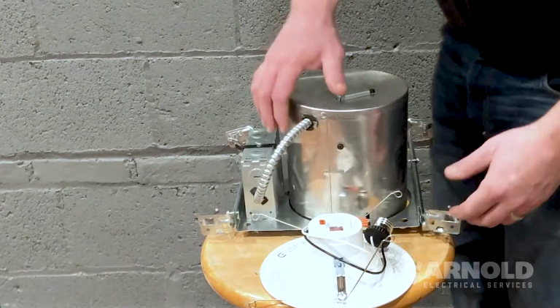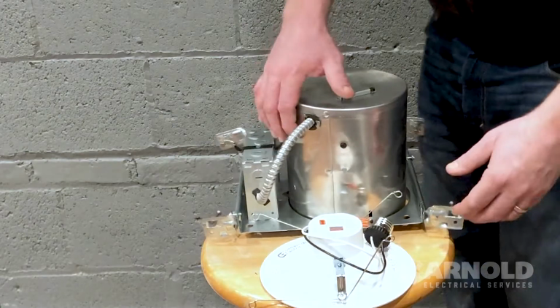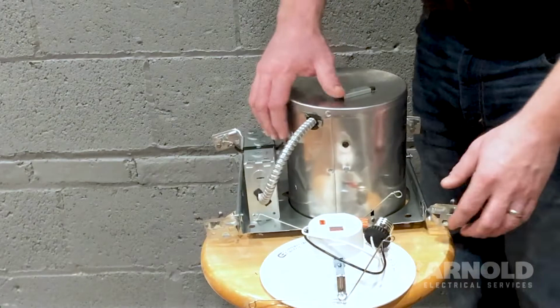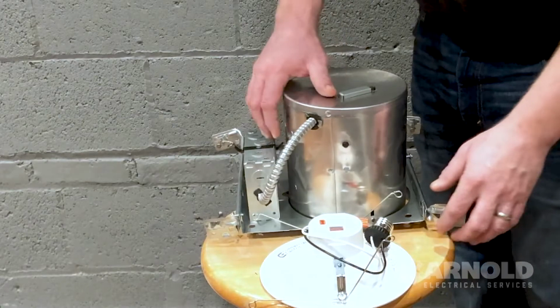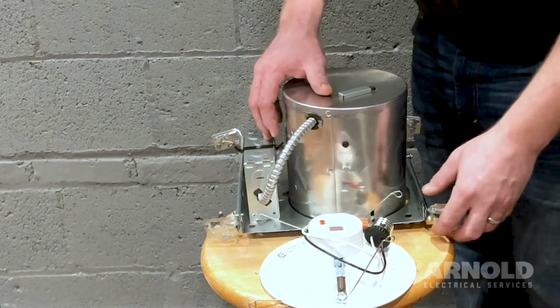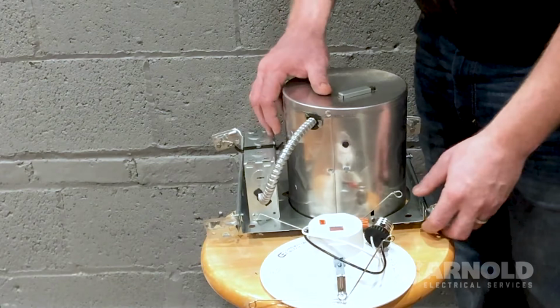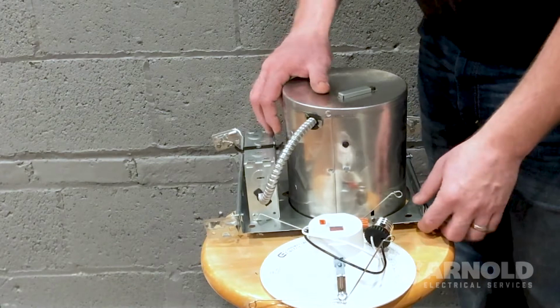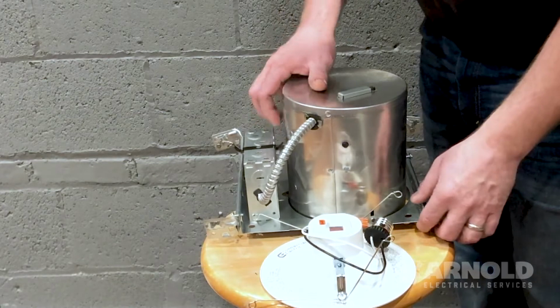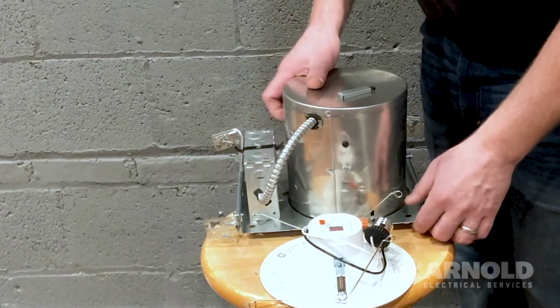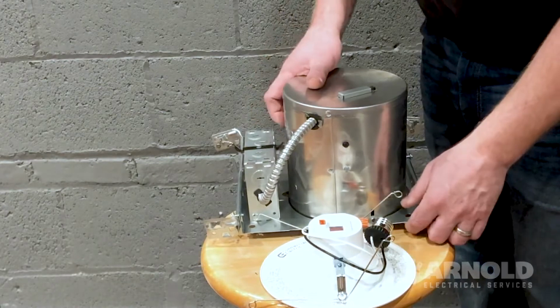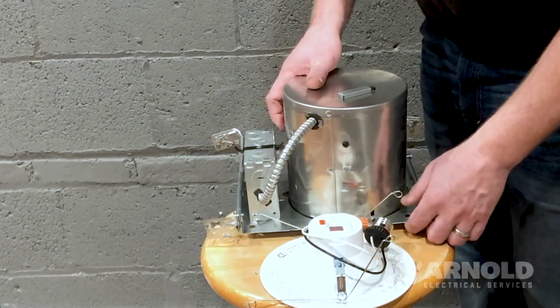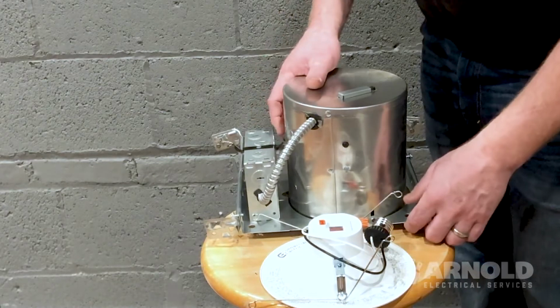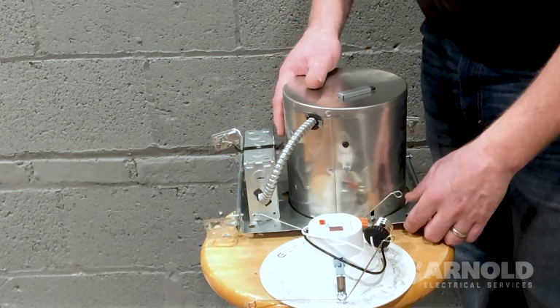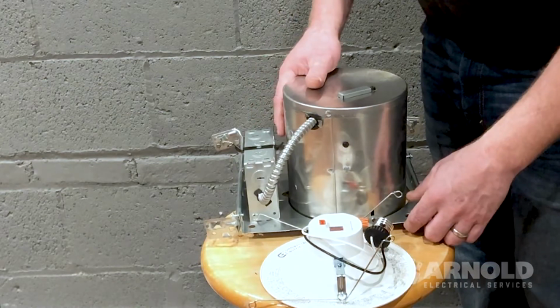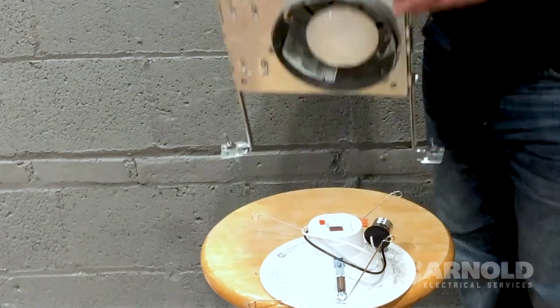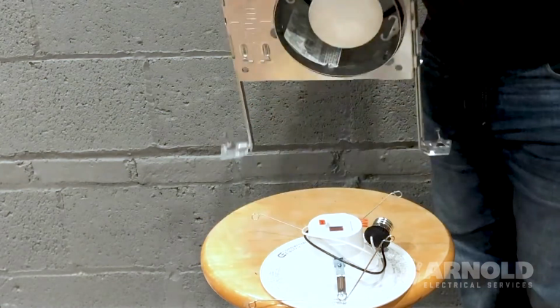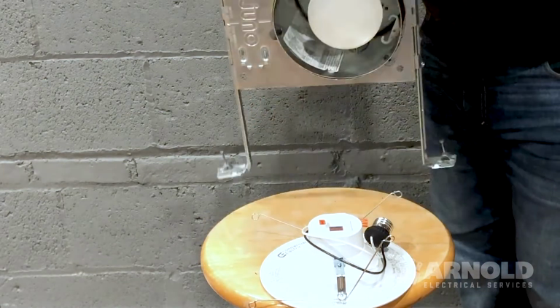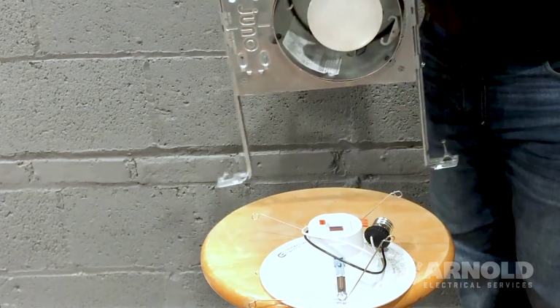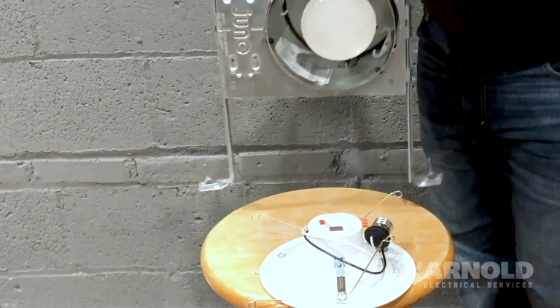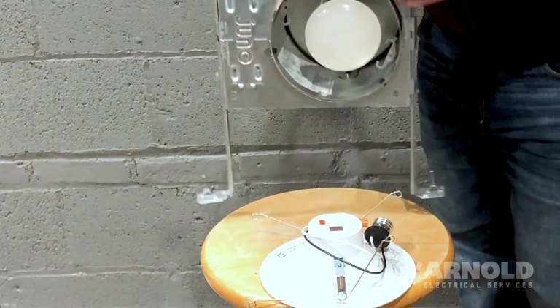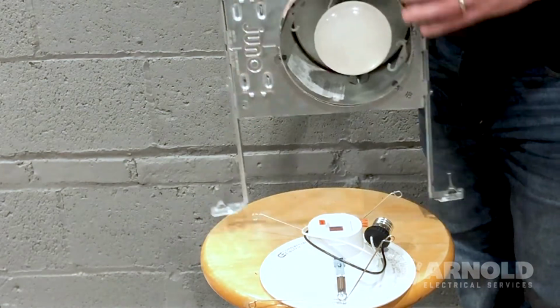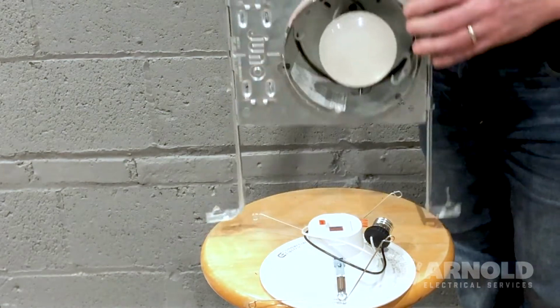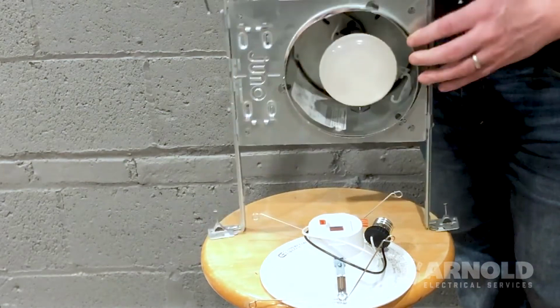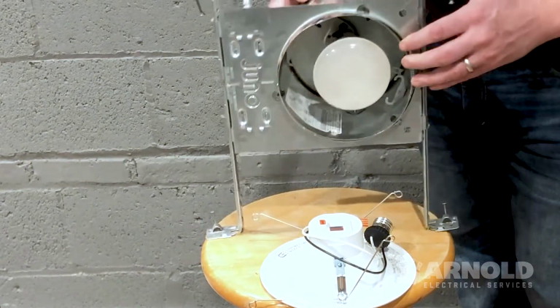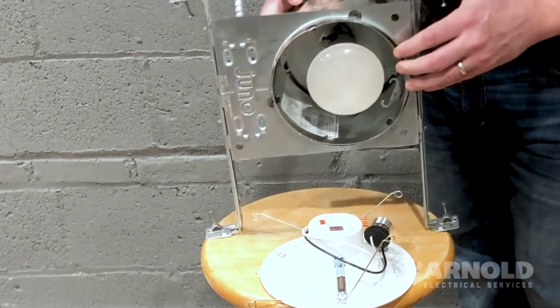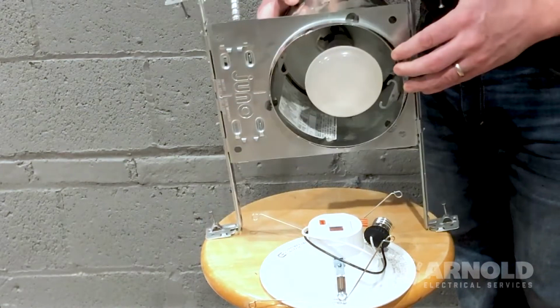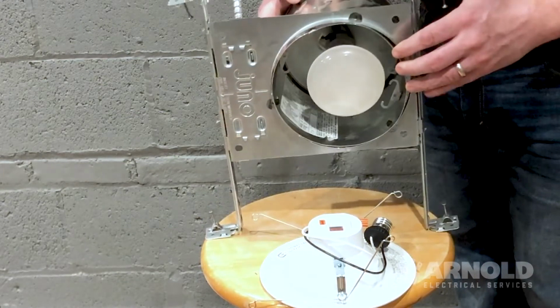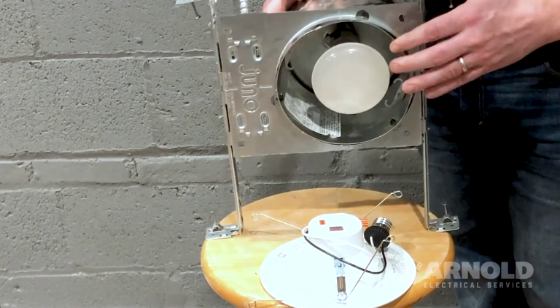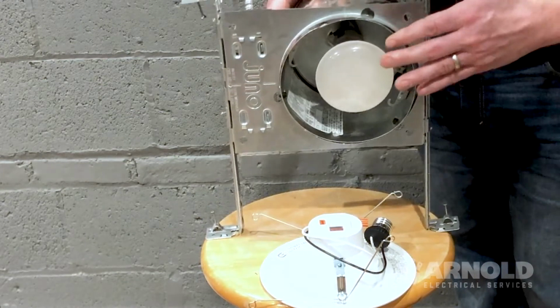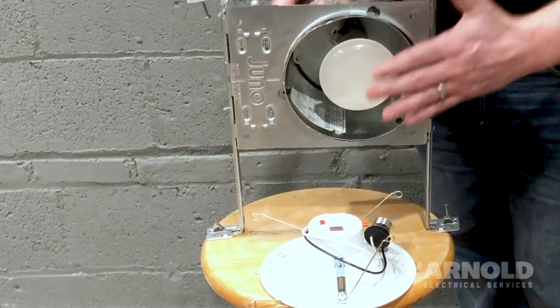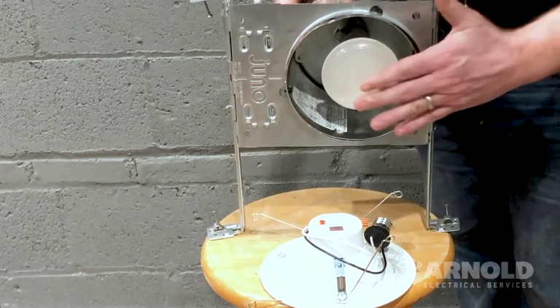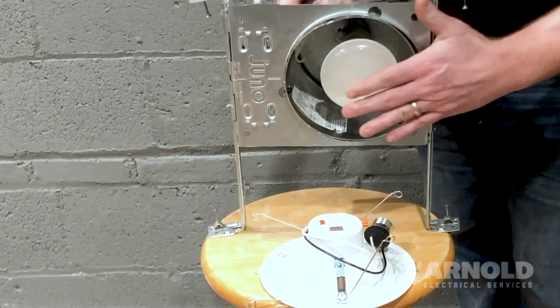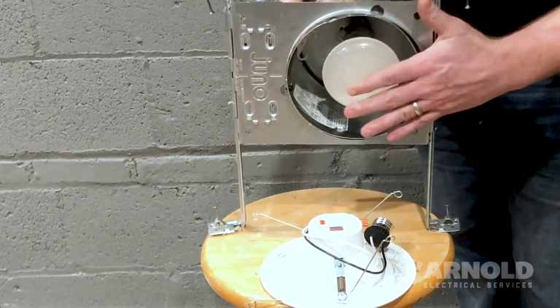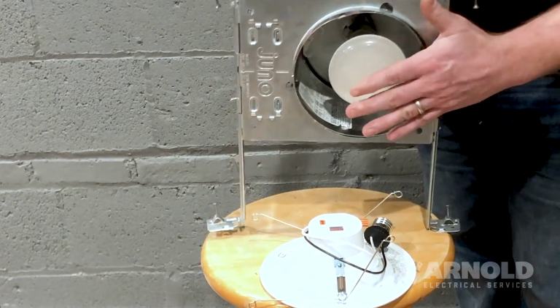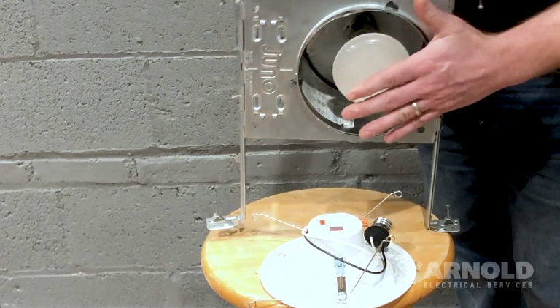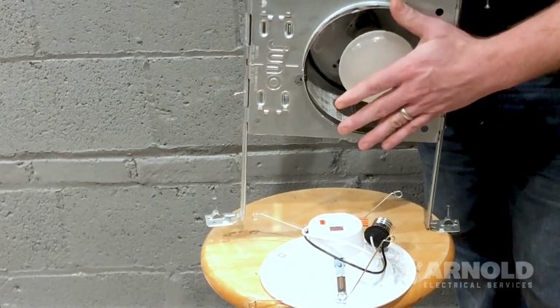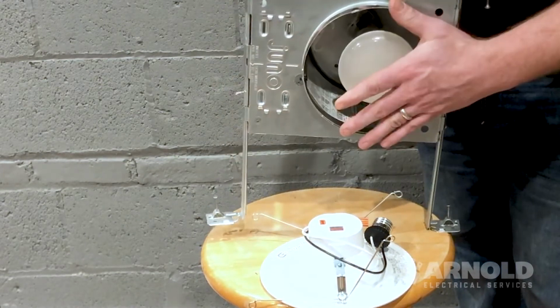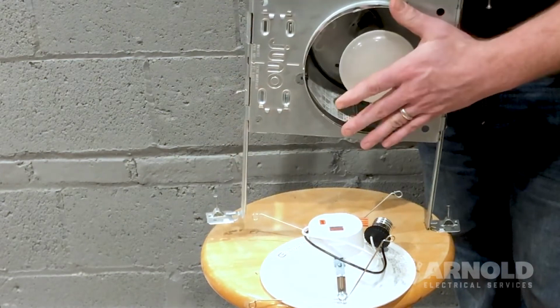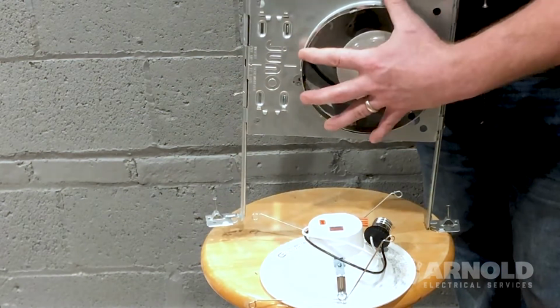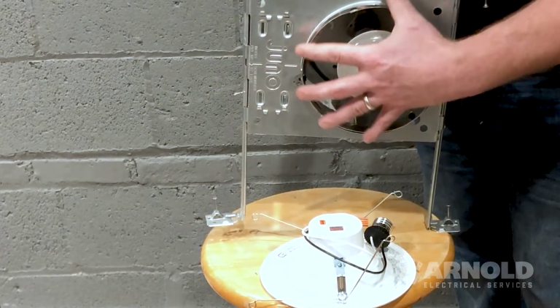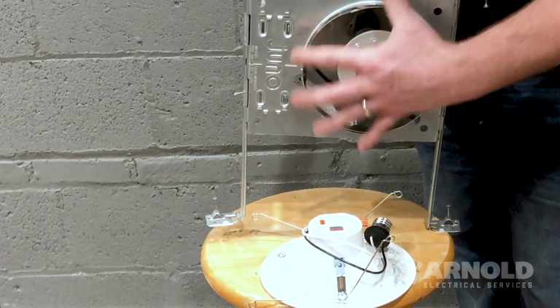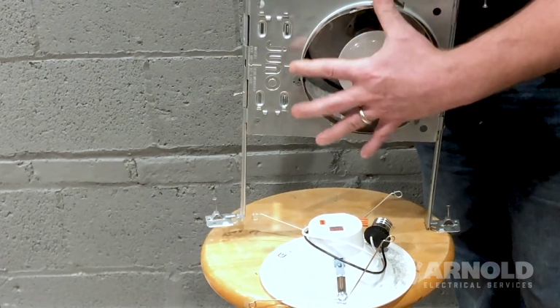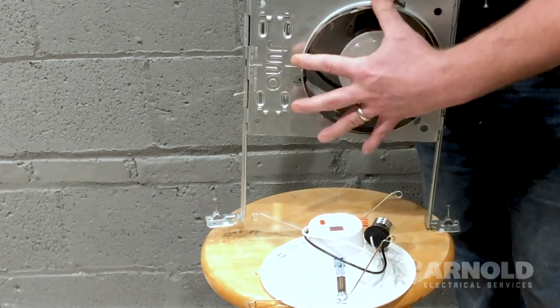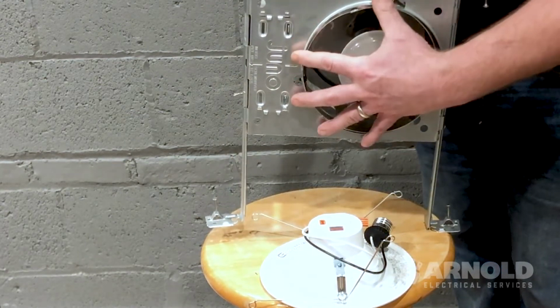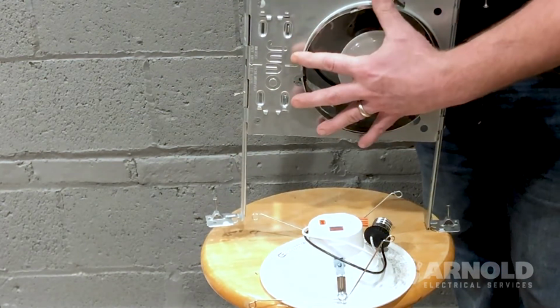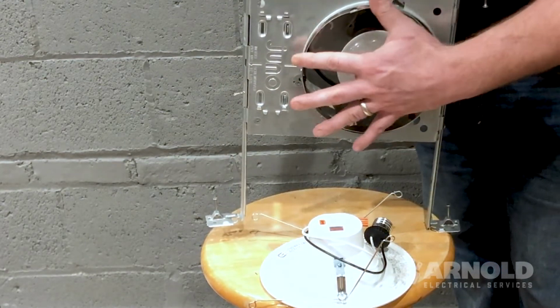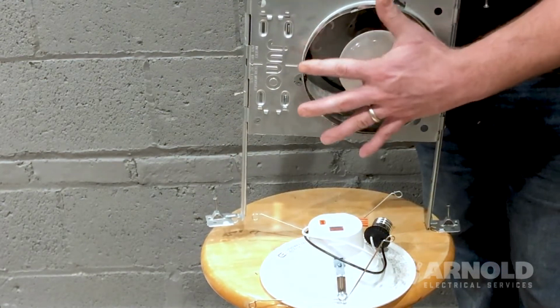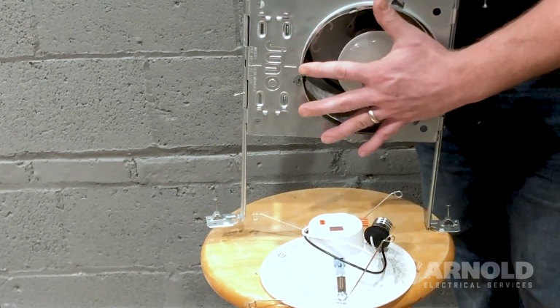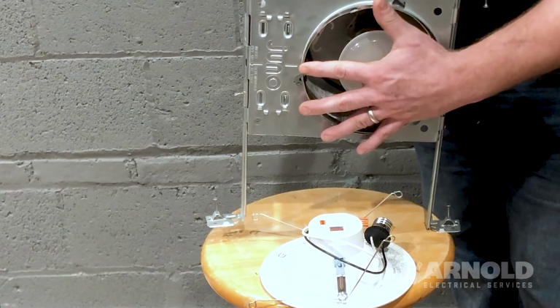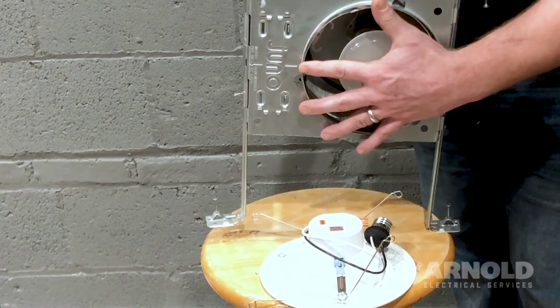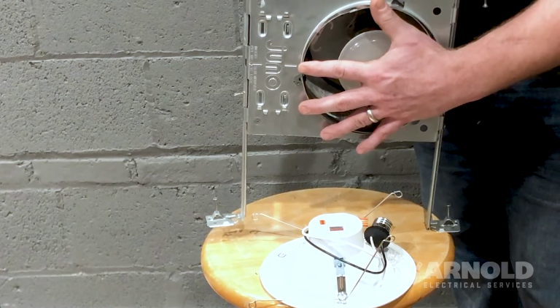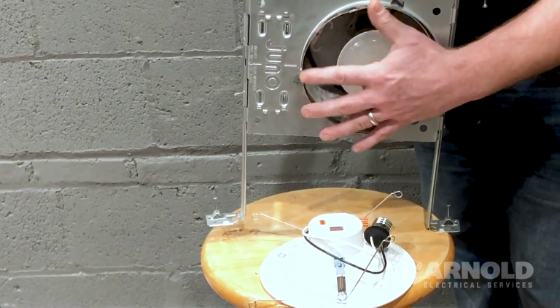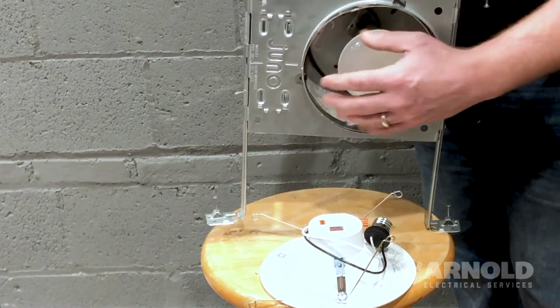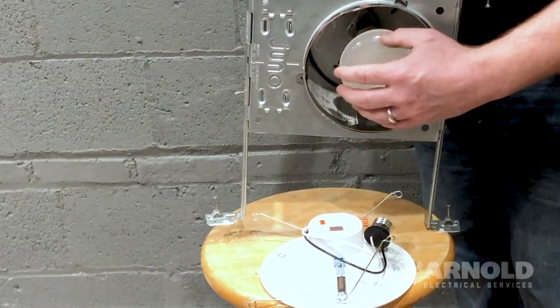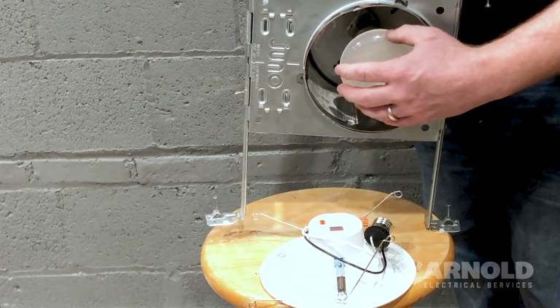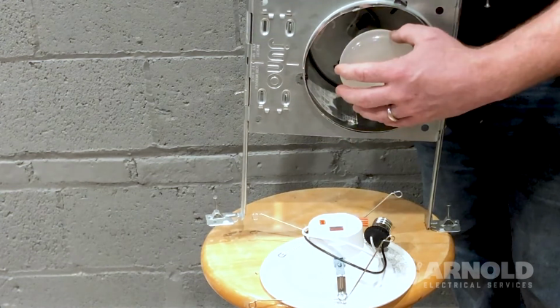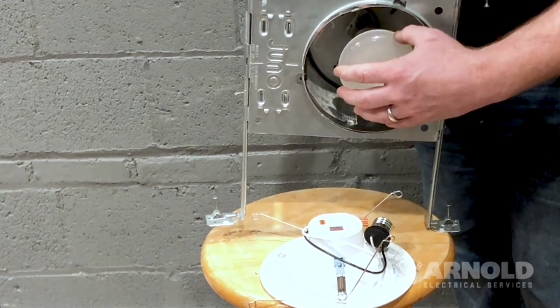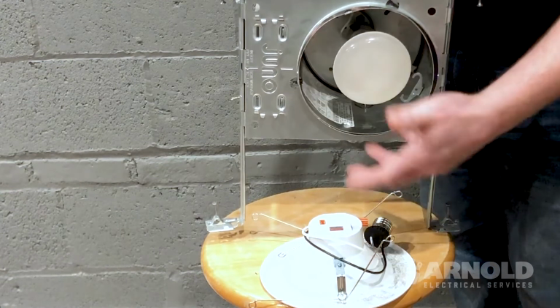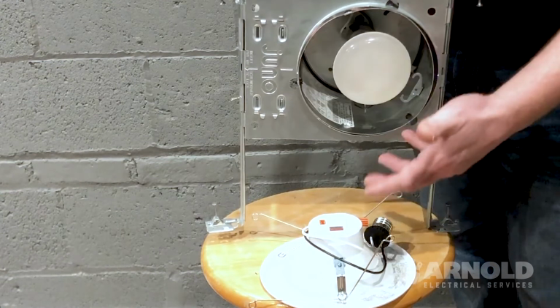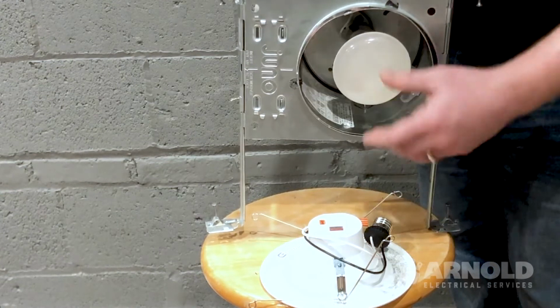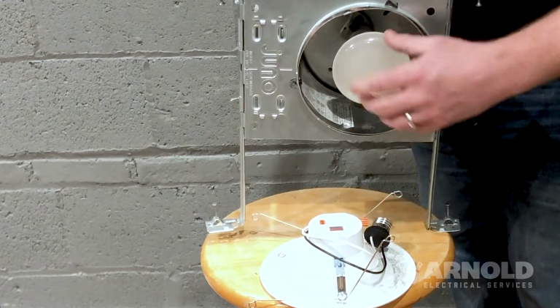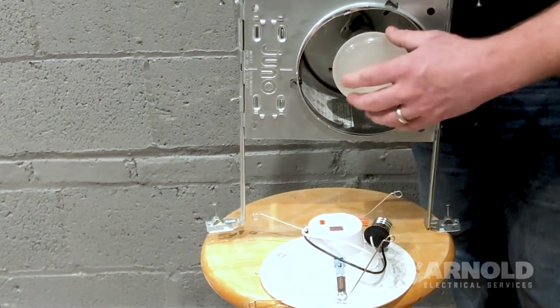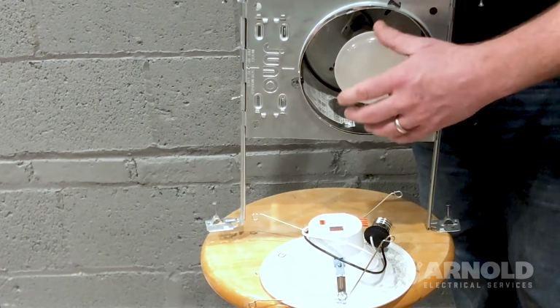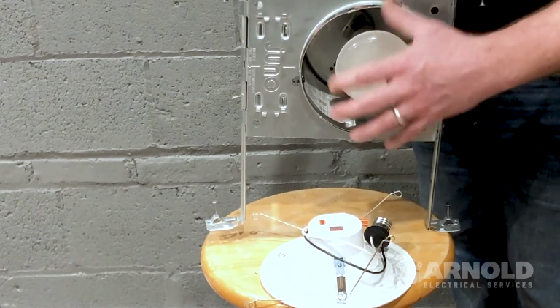So here we are at the workbench. I'm just going to start out by showing you what it would be in your ceiling. So there'd be another plastic ring around here and then your additional light bulb.